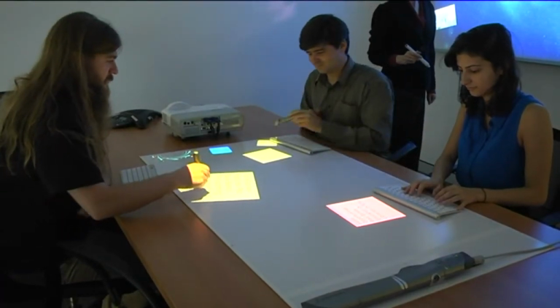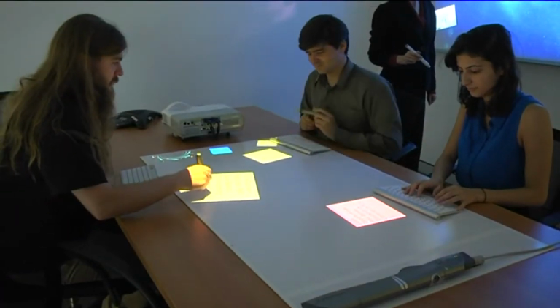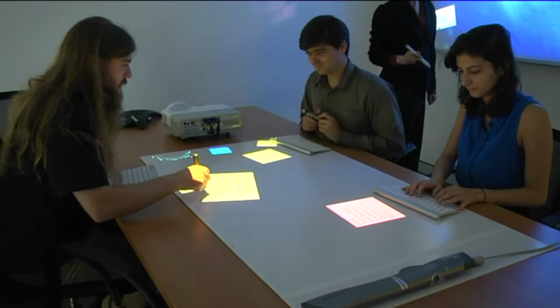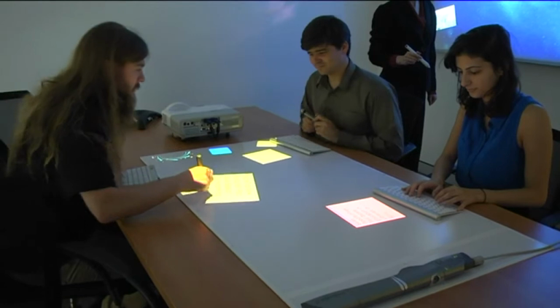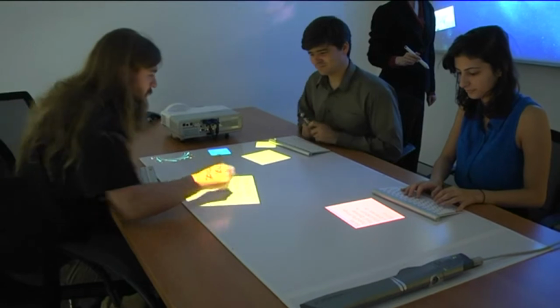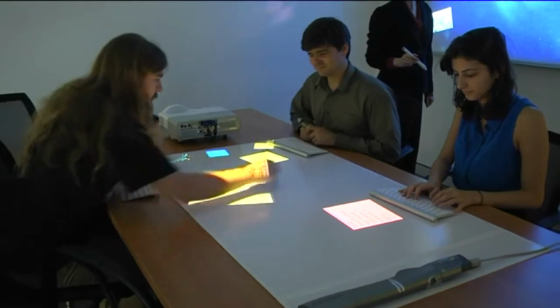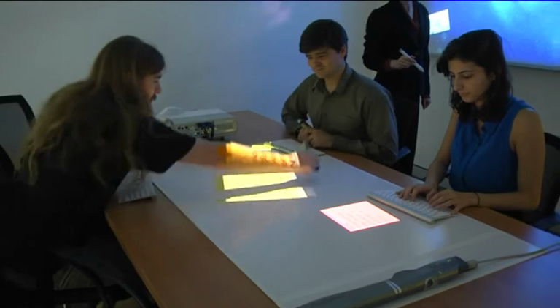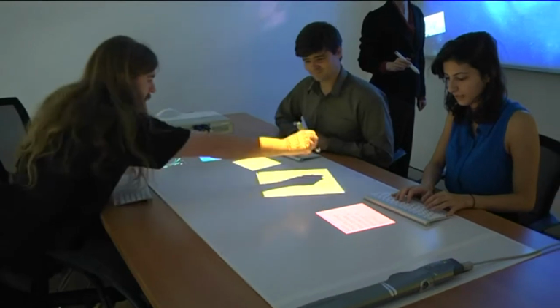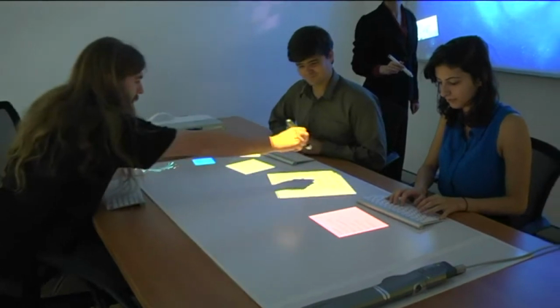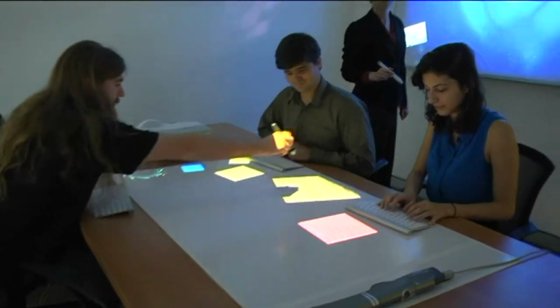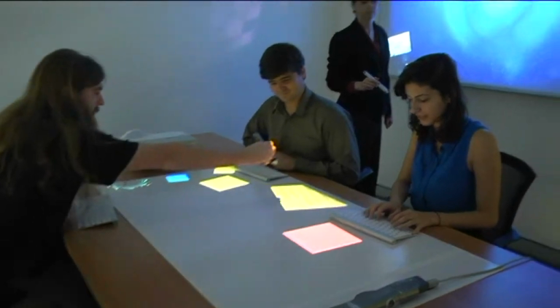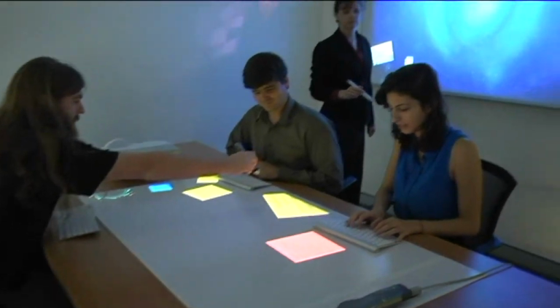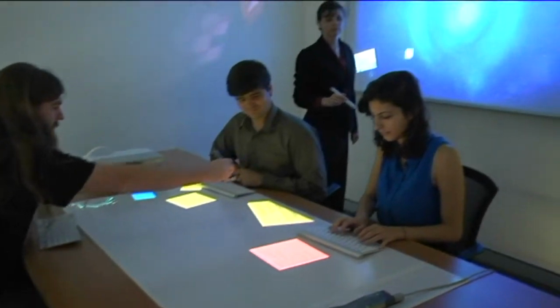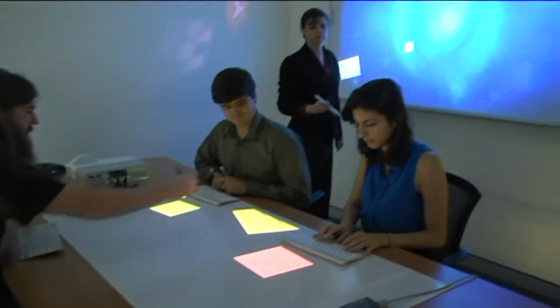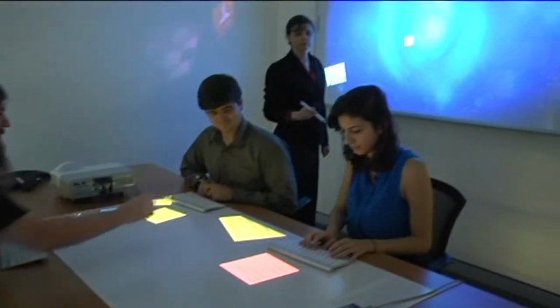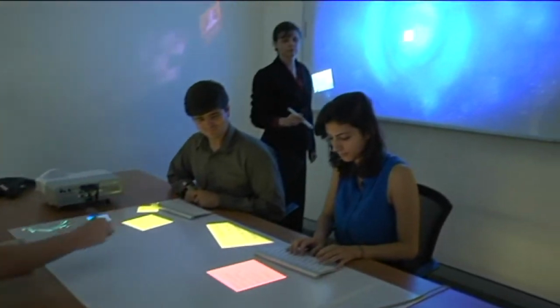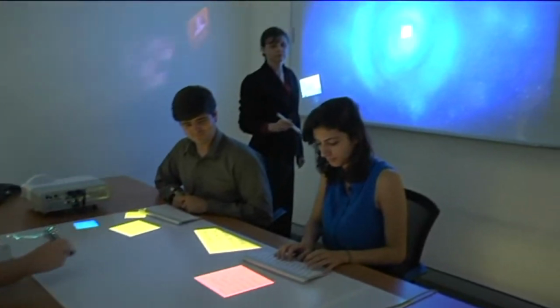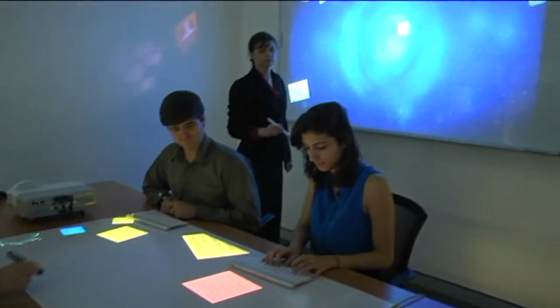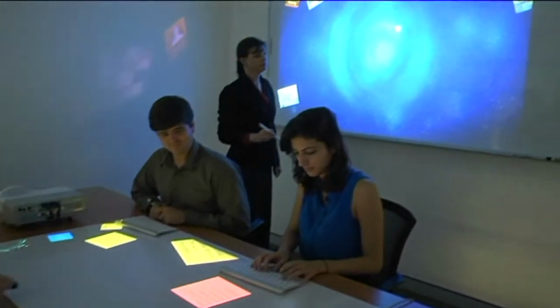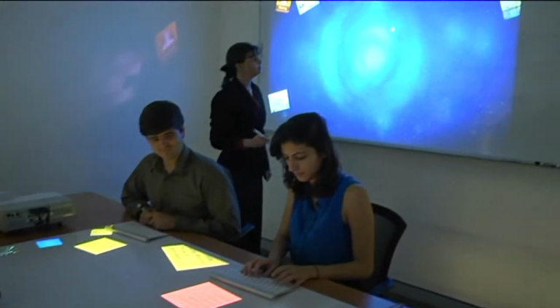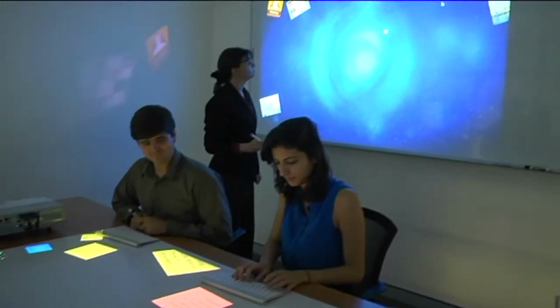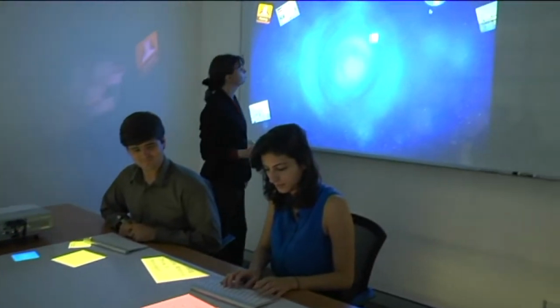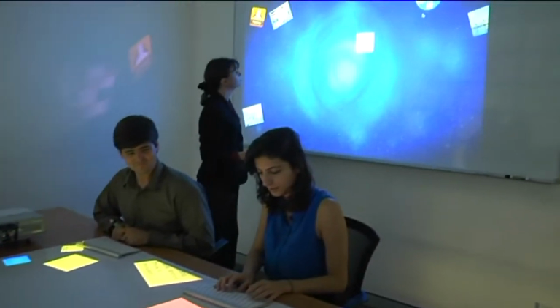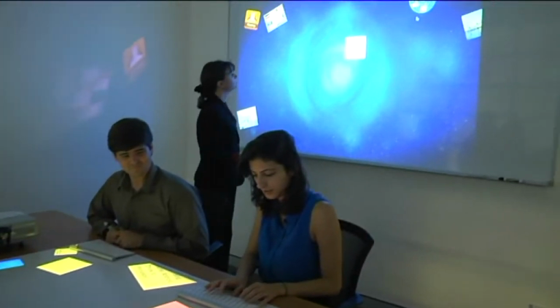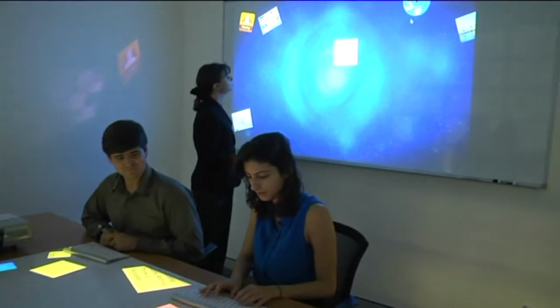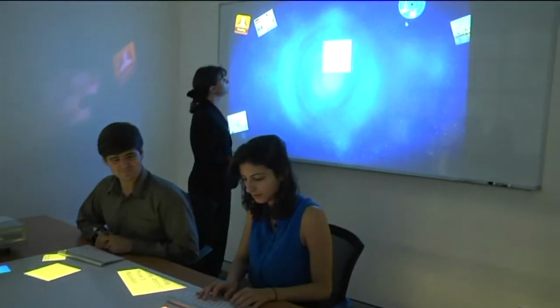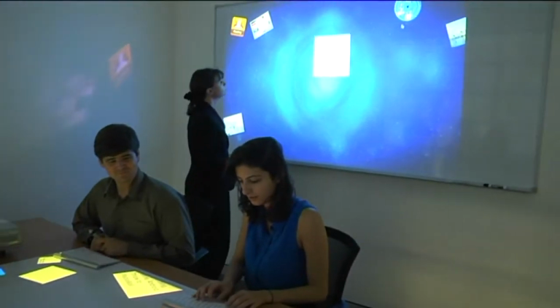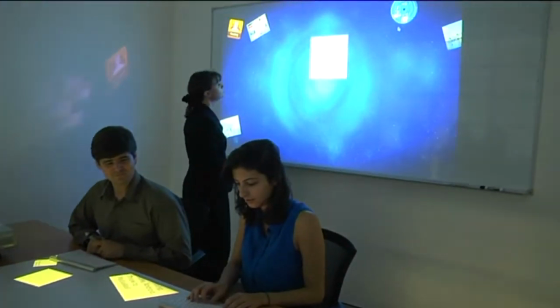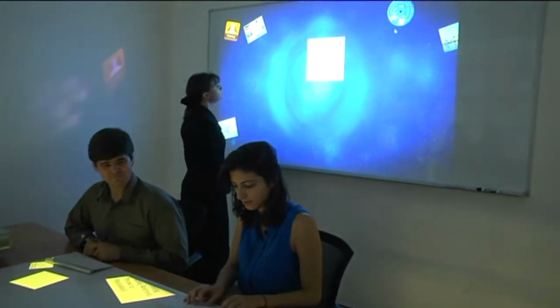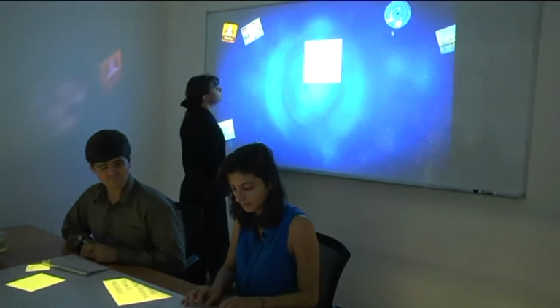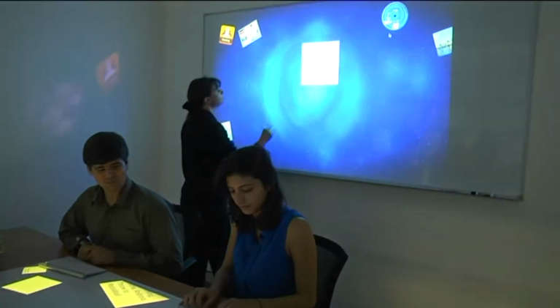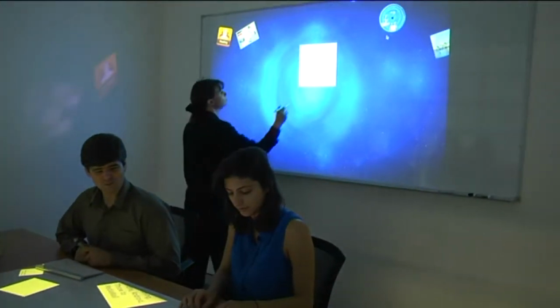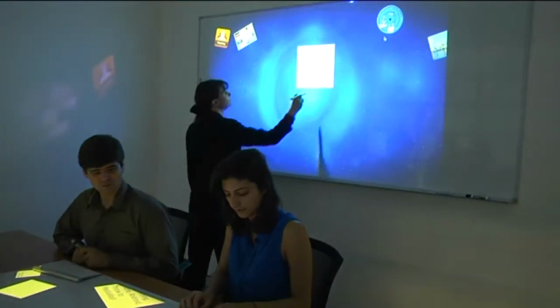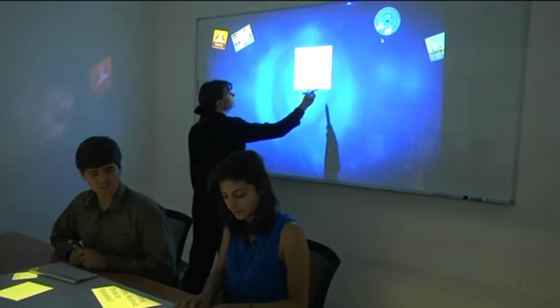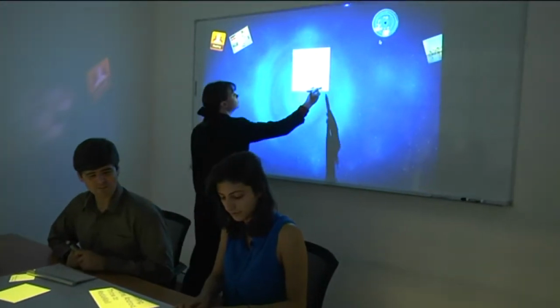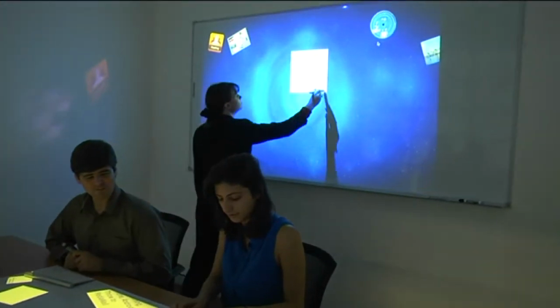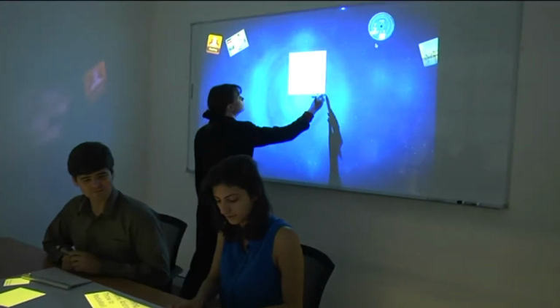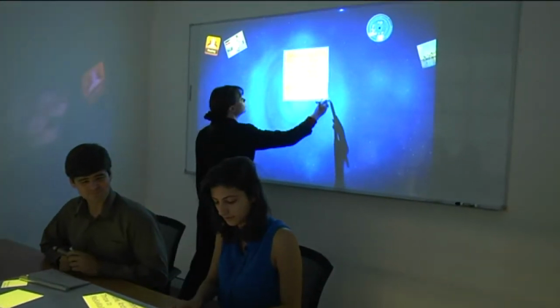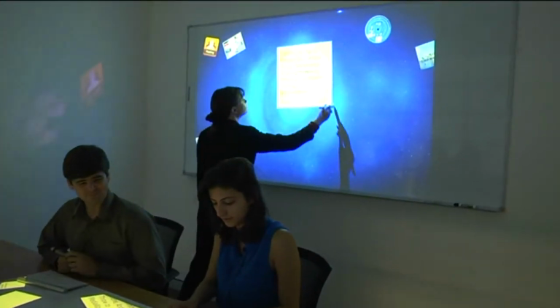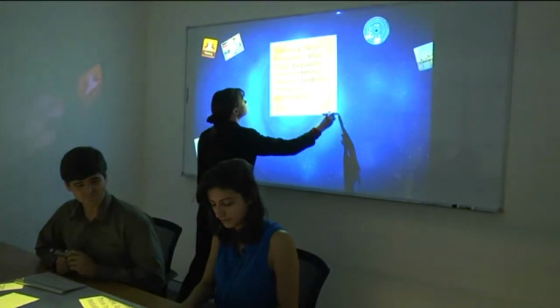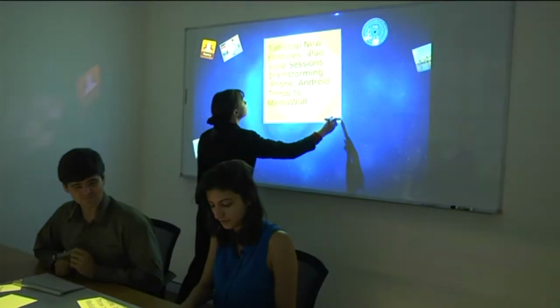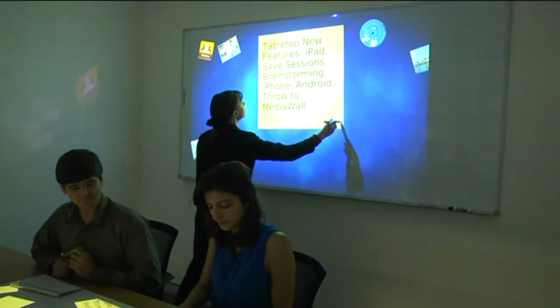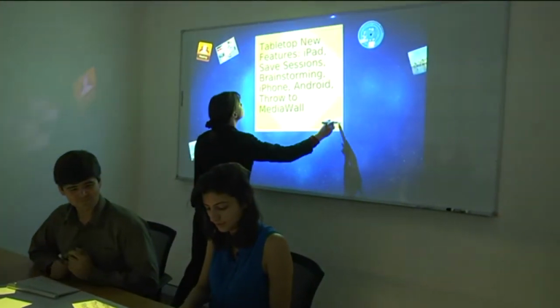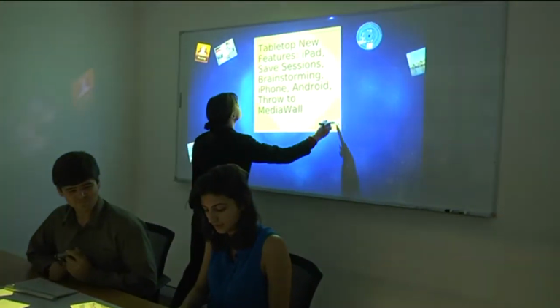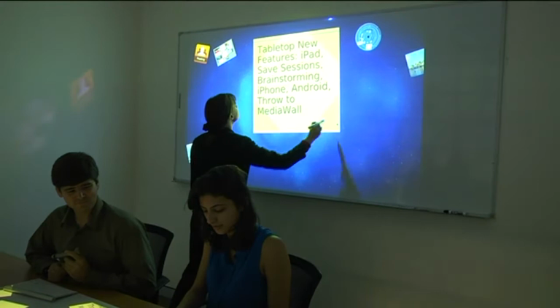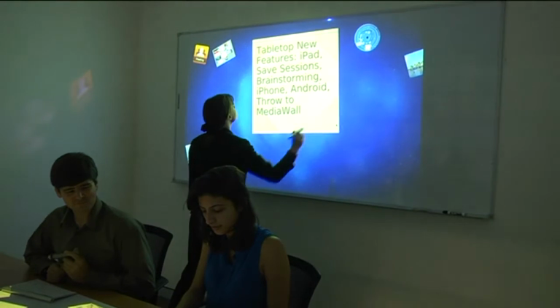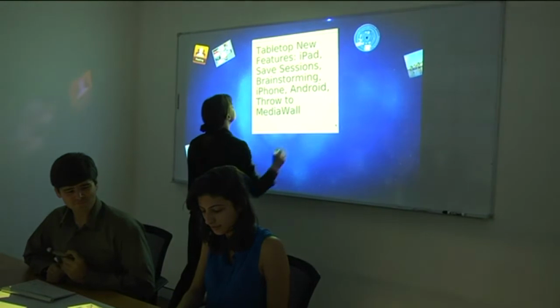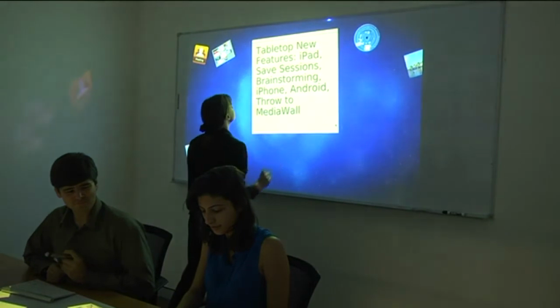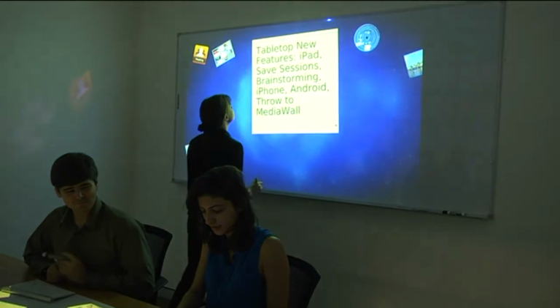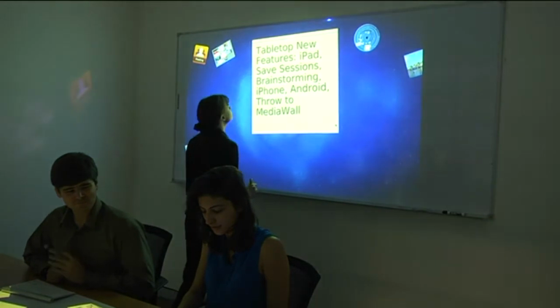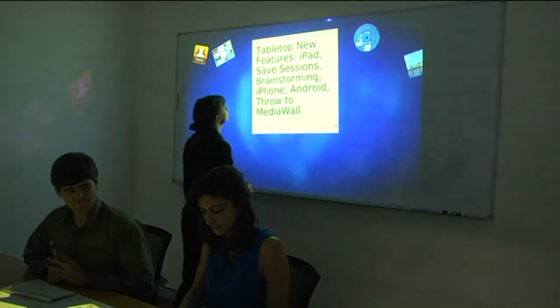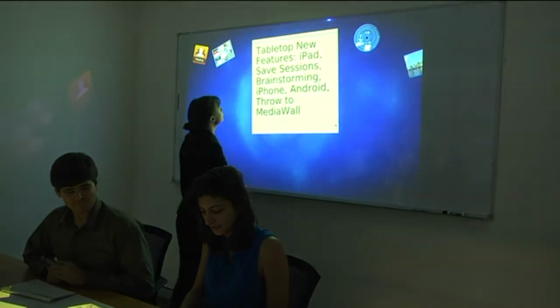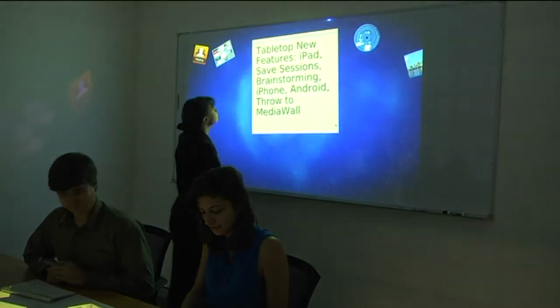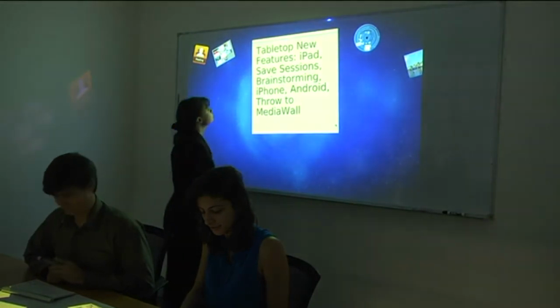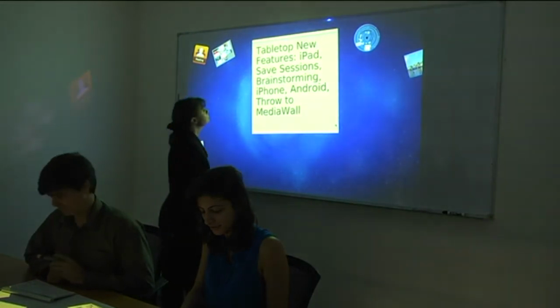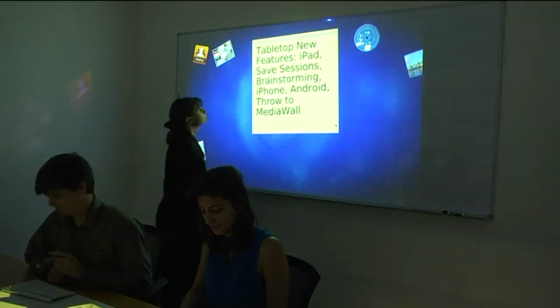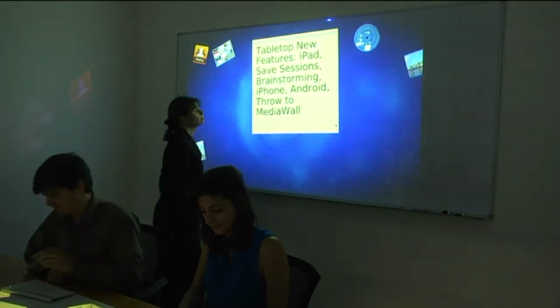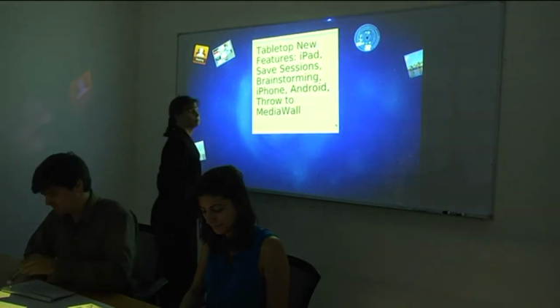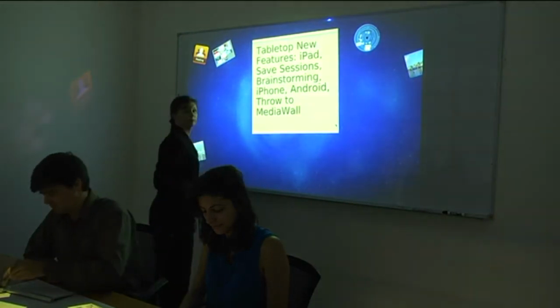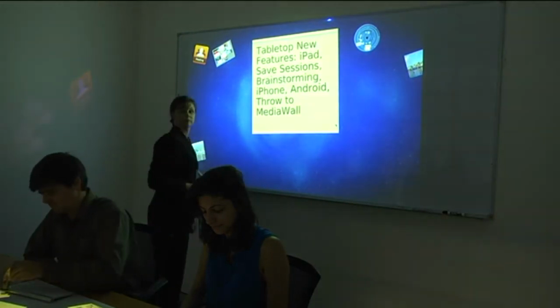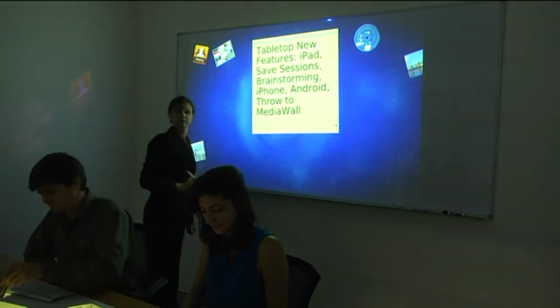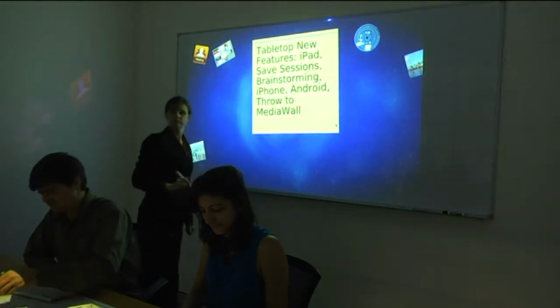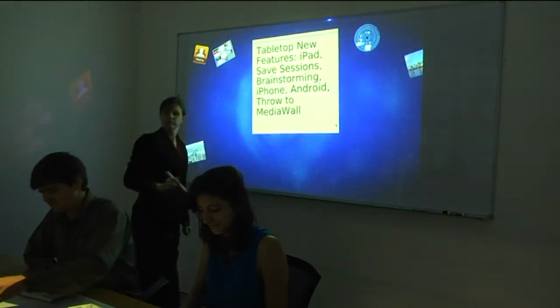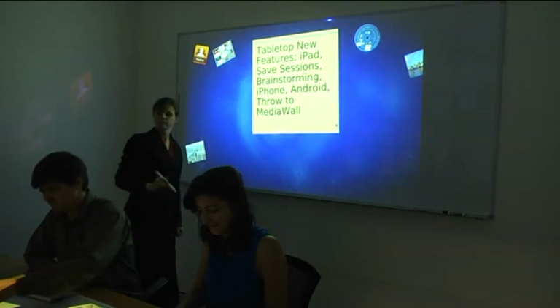That could be from teams brainstorming to perhaps educational training sessions that people can conduct around a shared workspace.